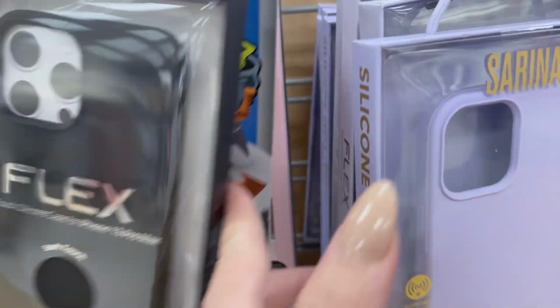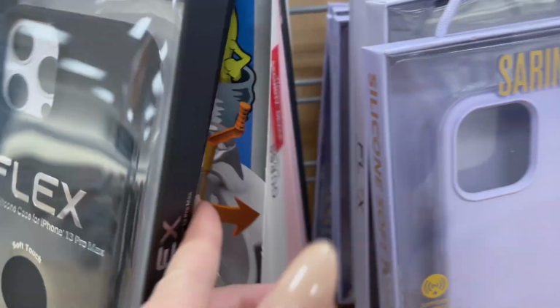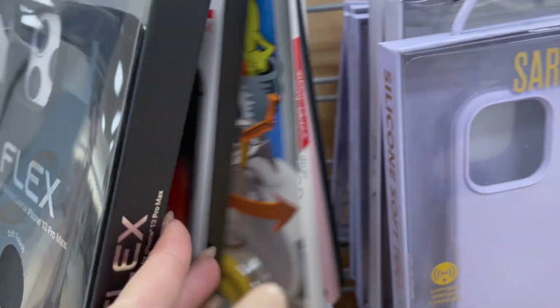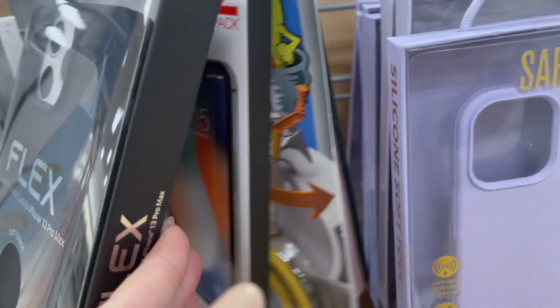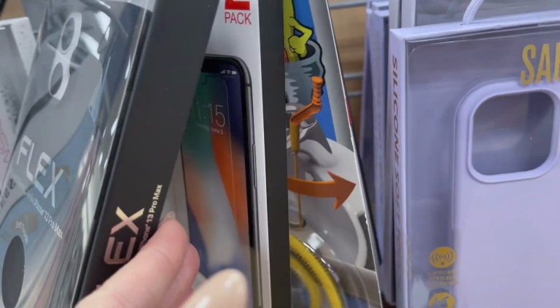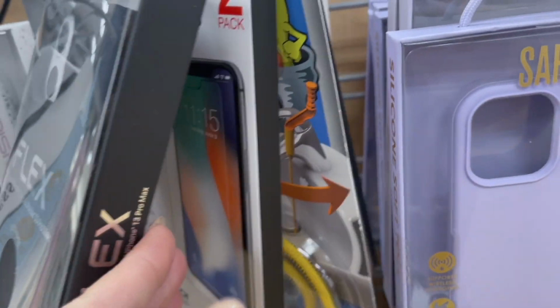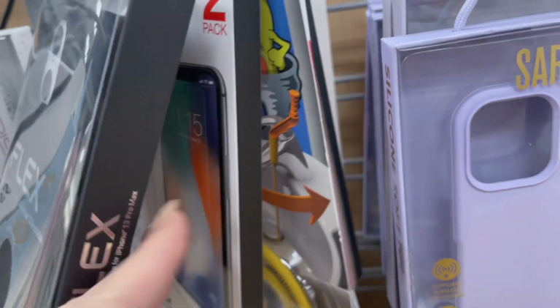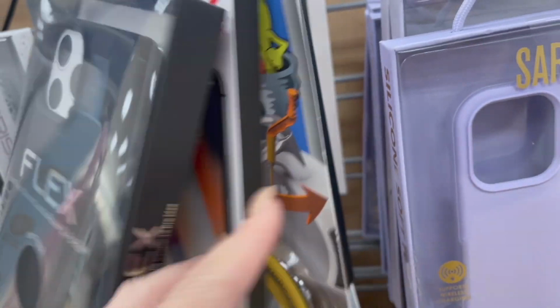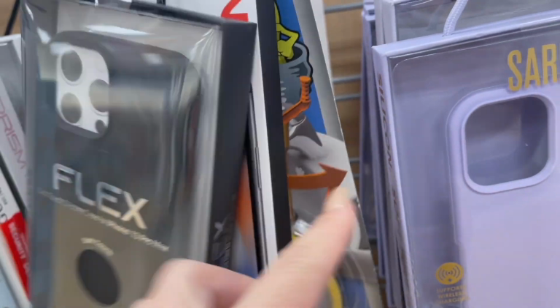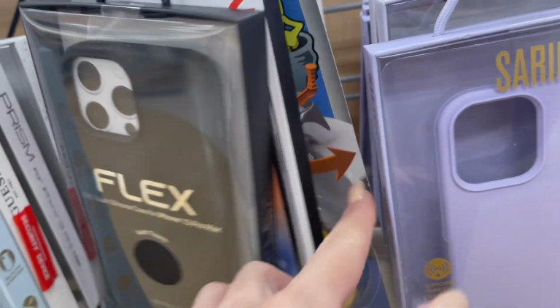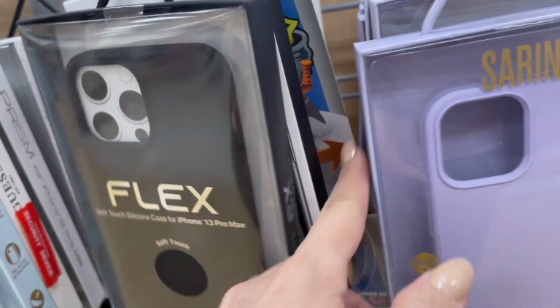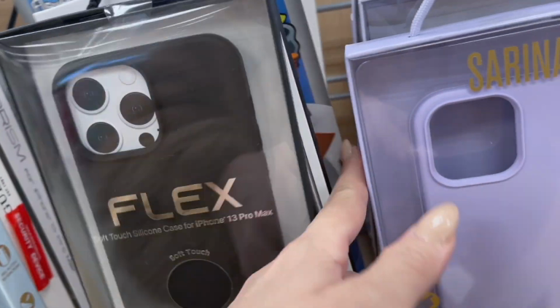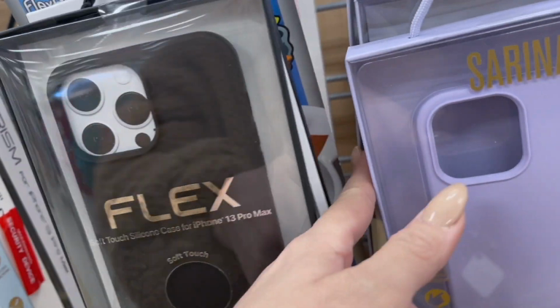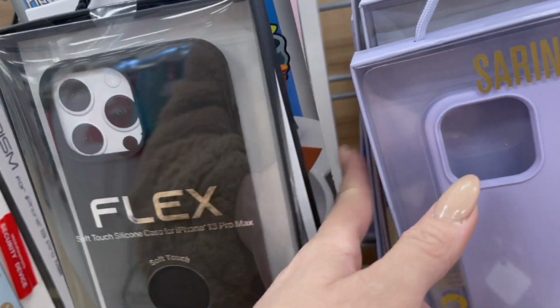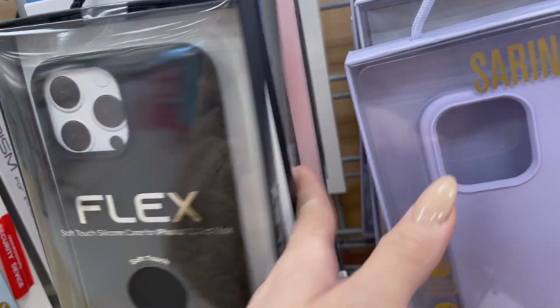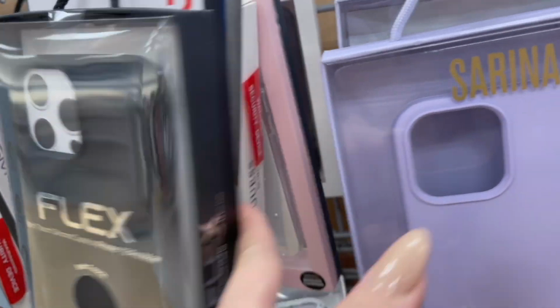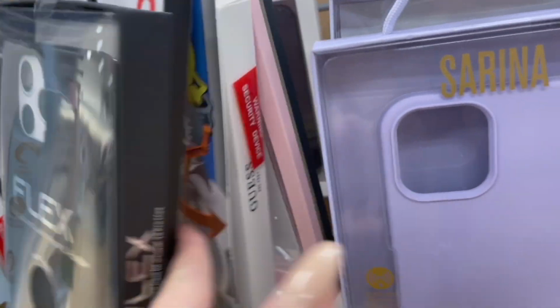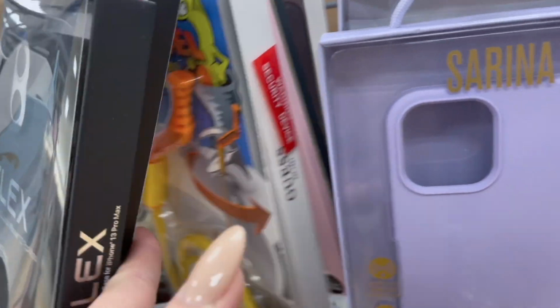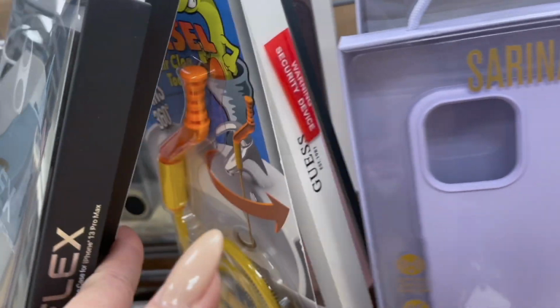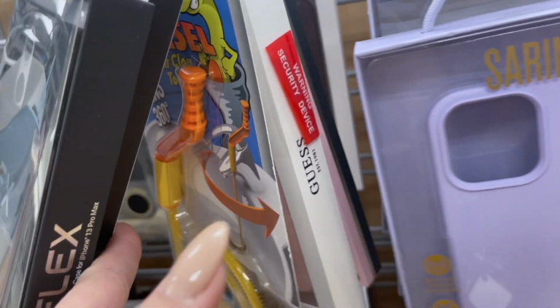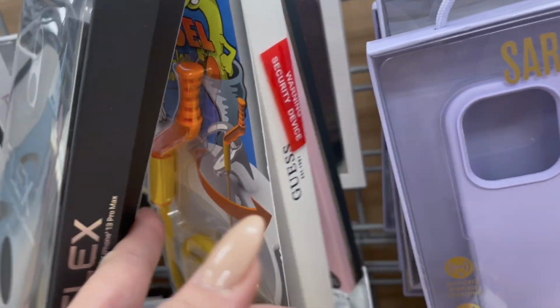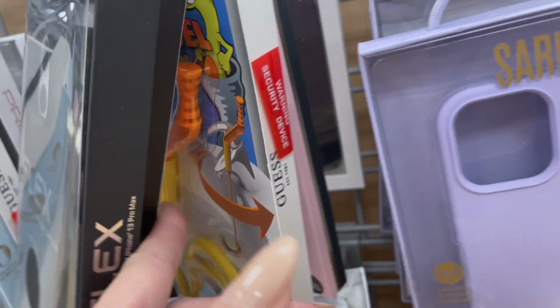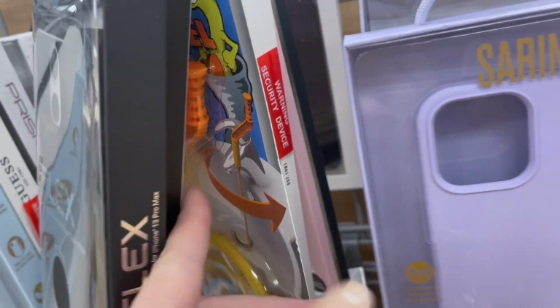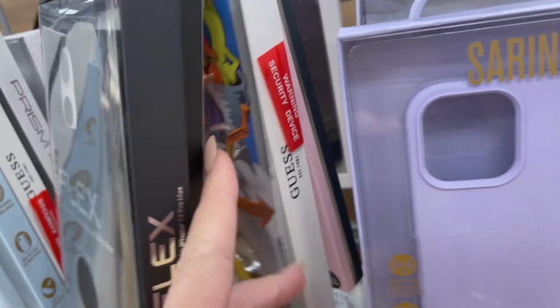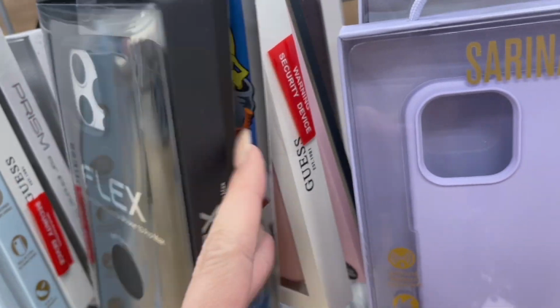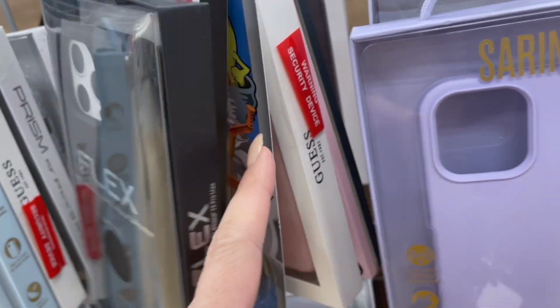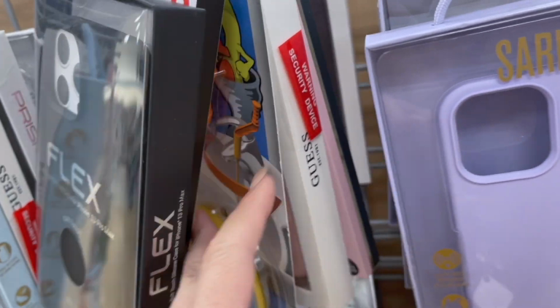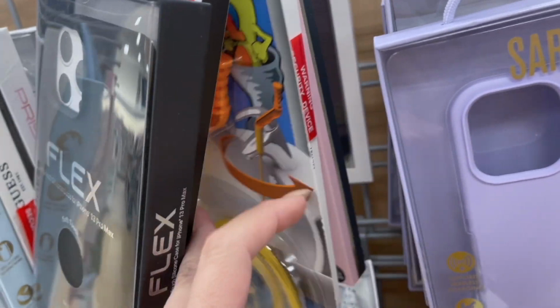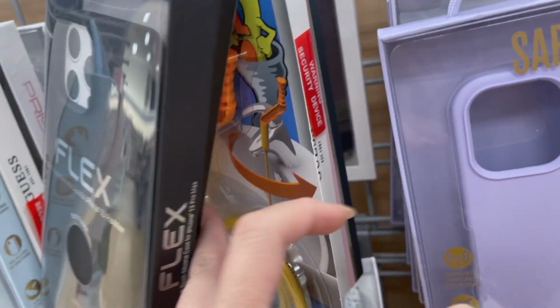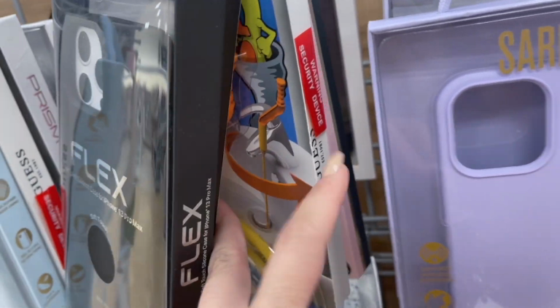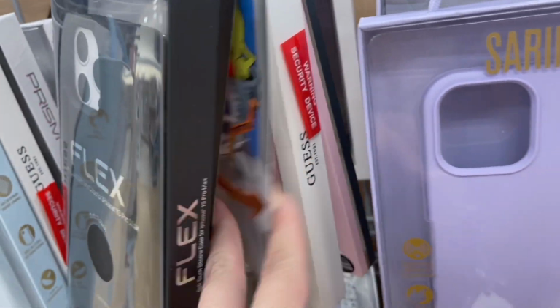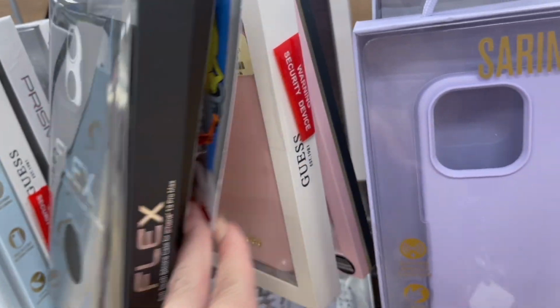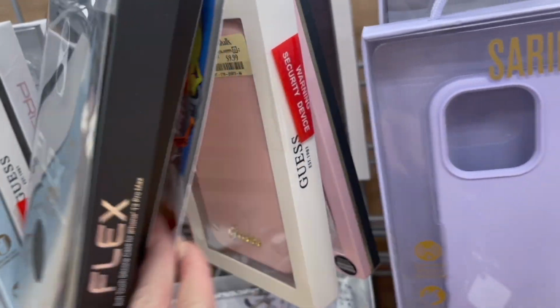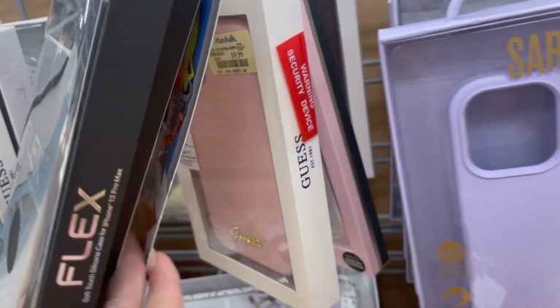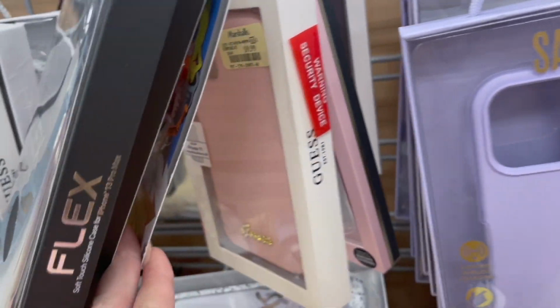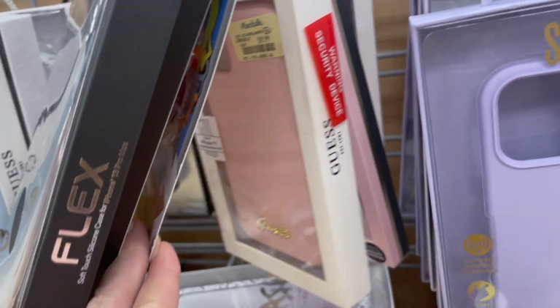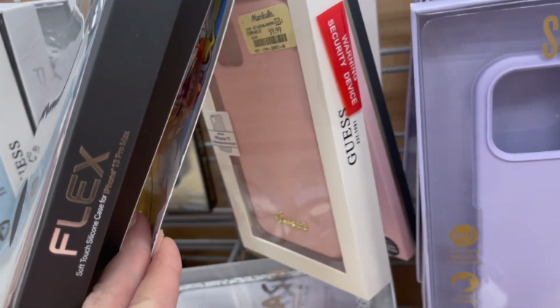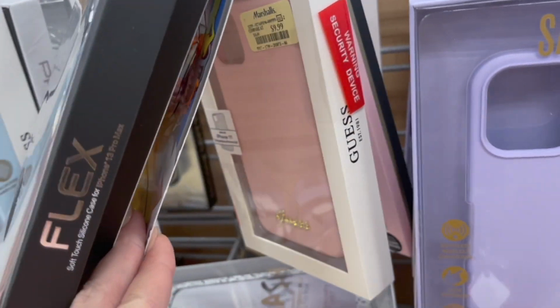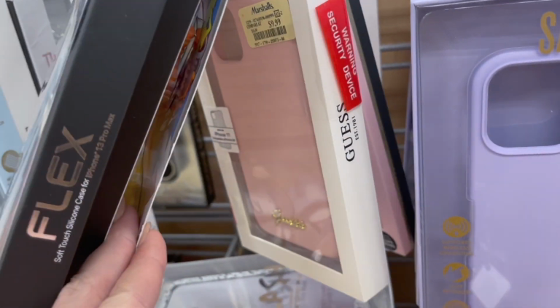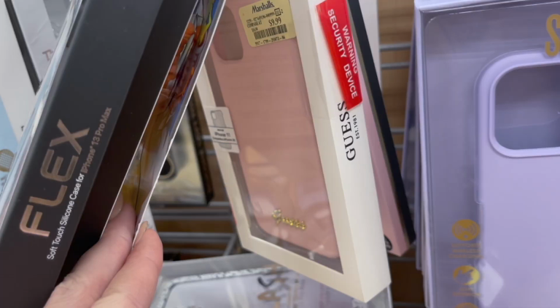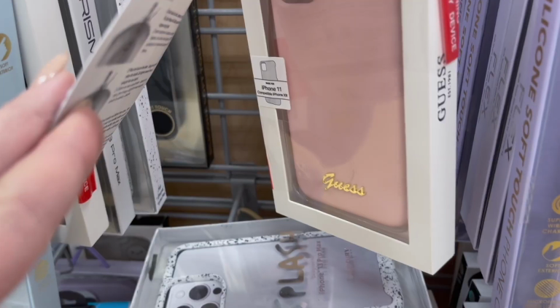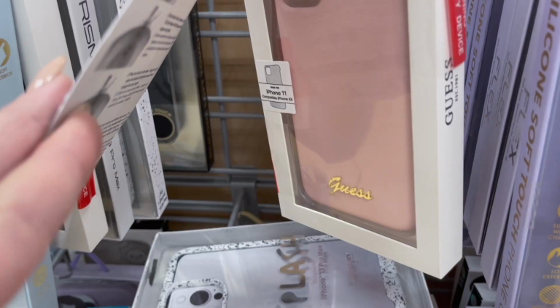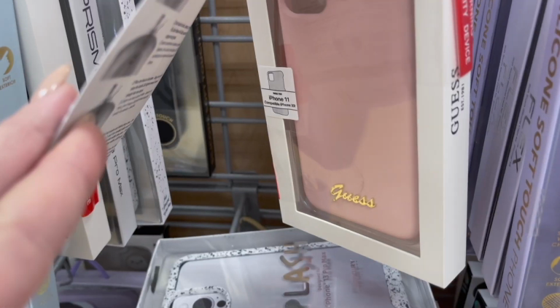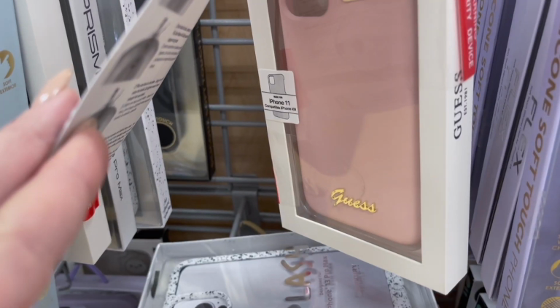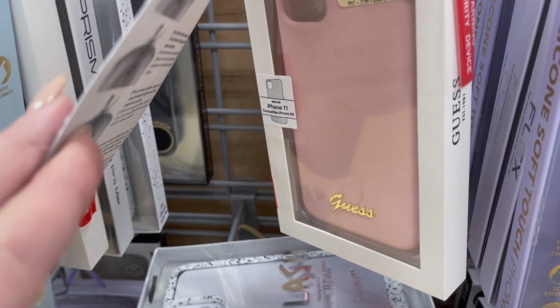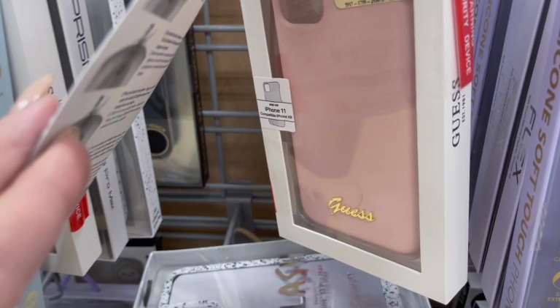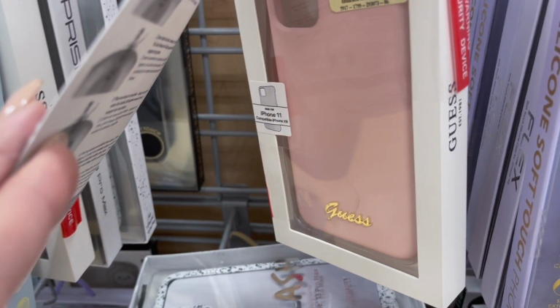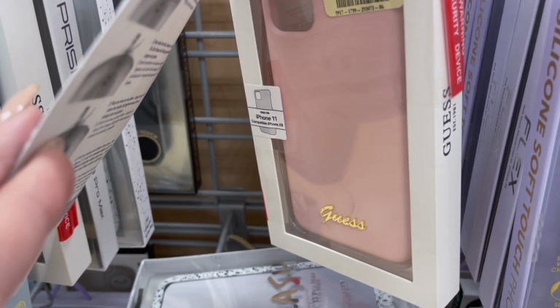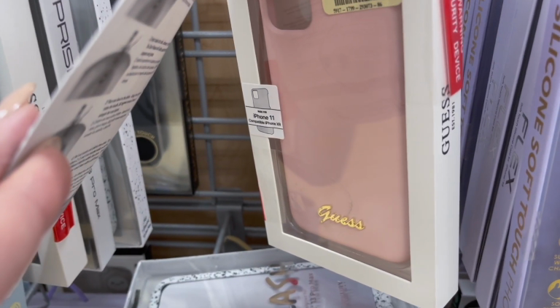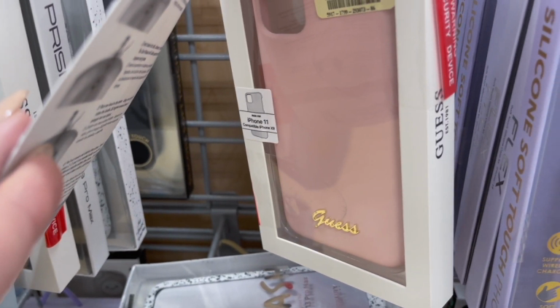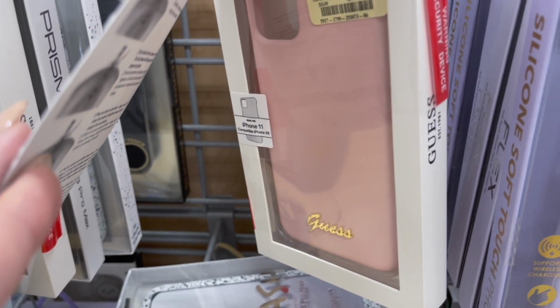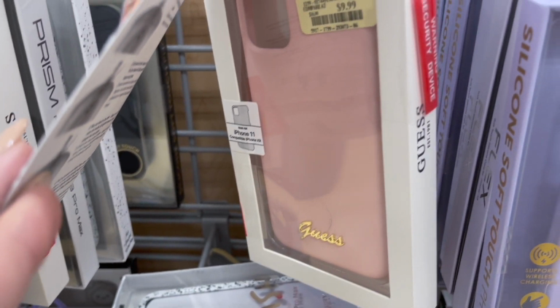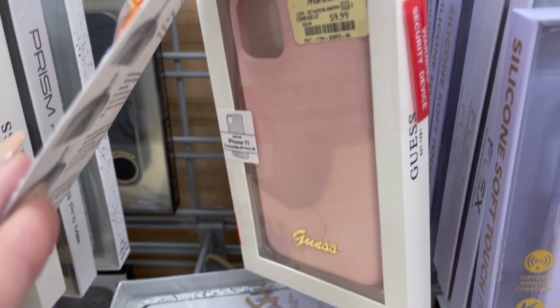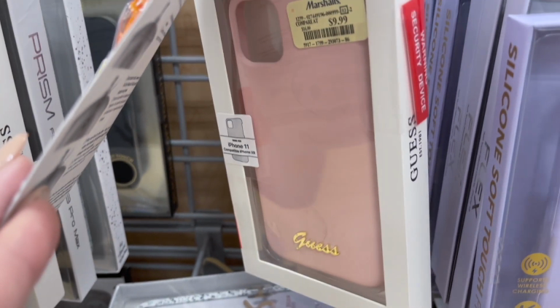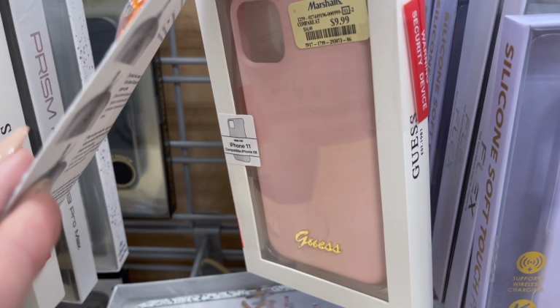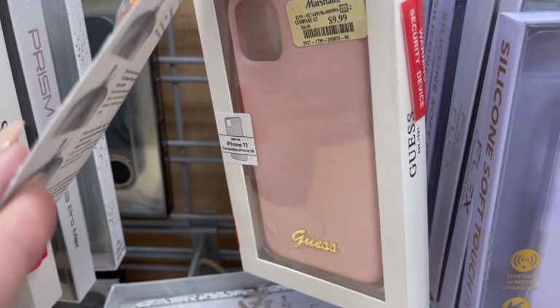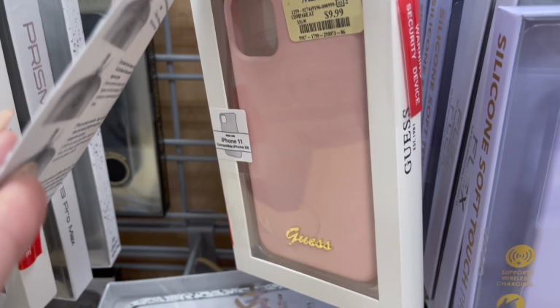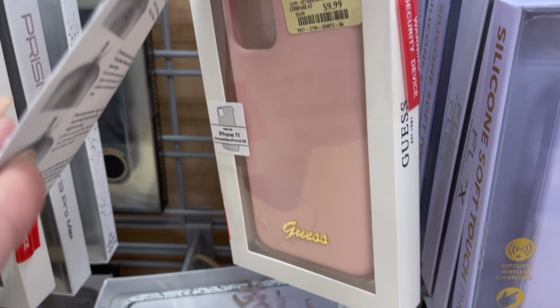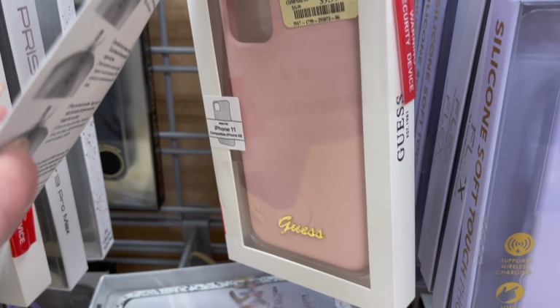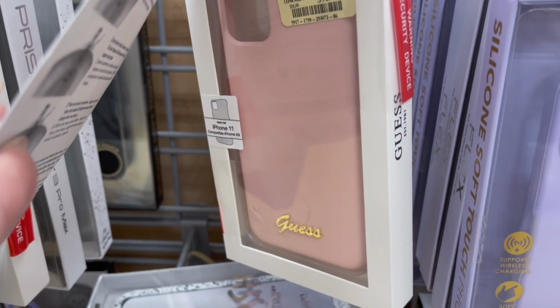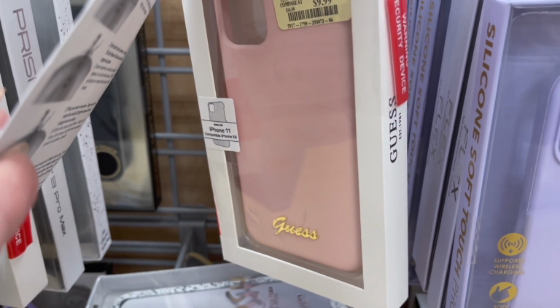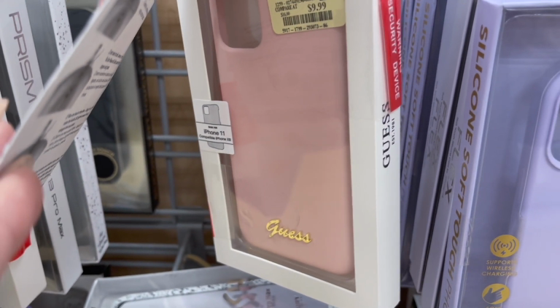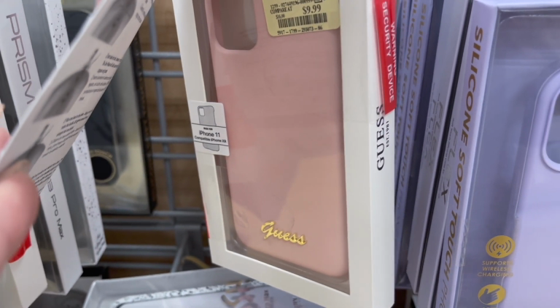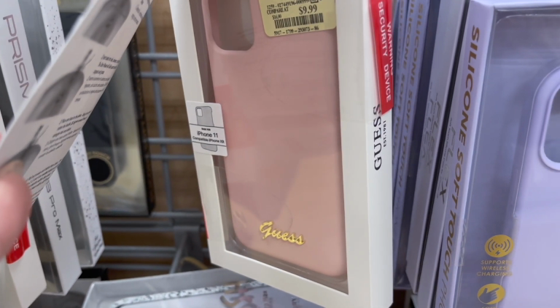No luck for clothes, no luck for iPhone cases. That's a really cute case though — pretty pink color. We'll look to see what else they have here.